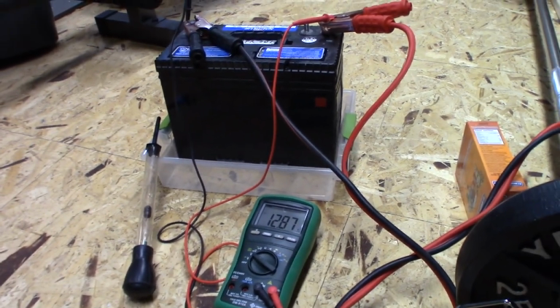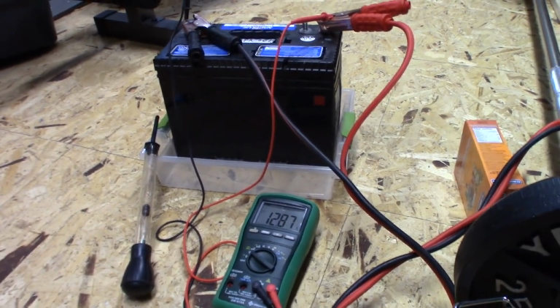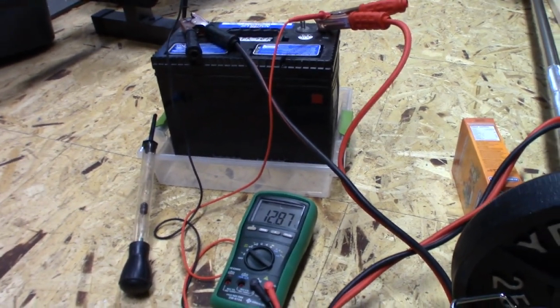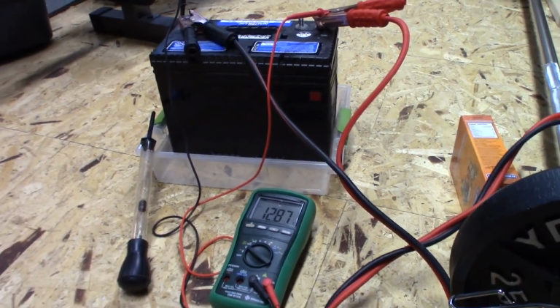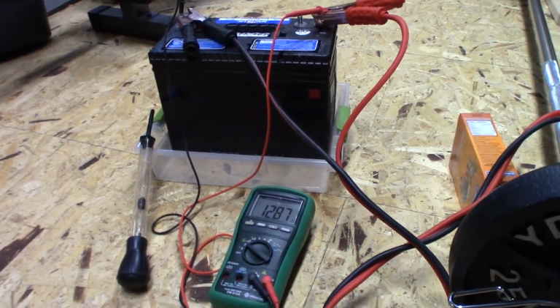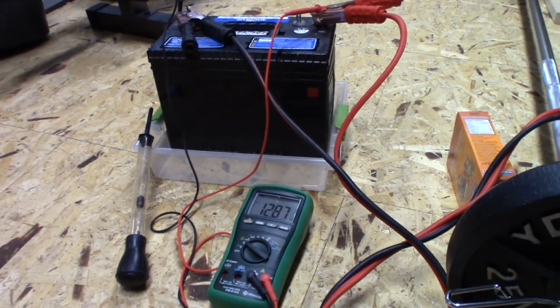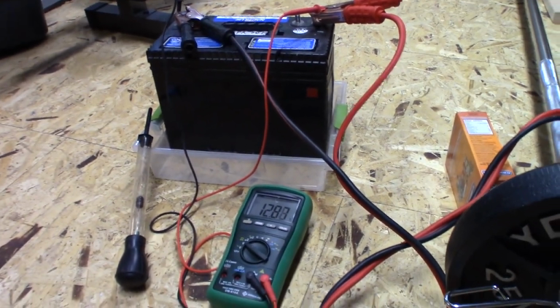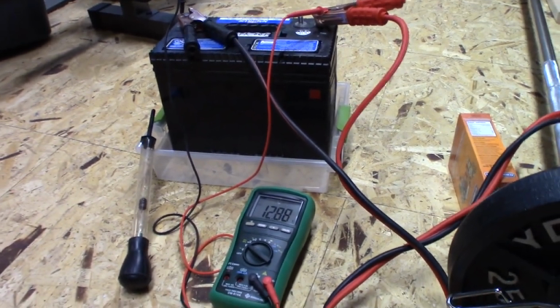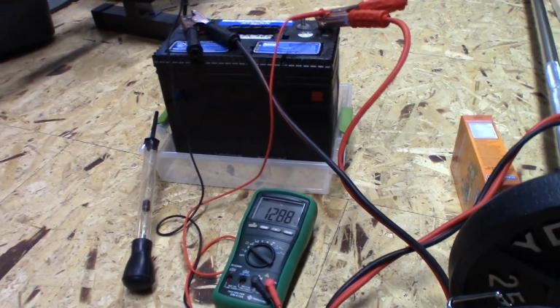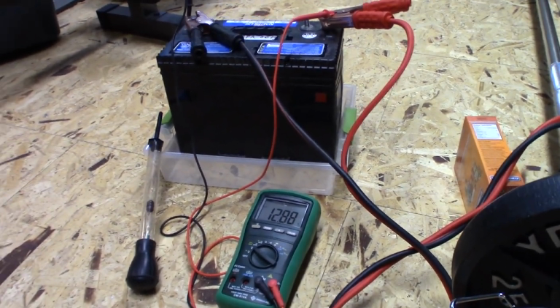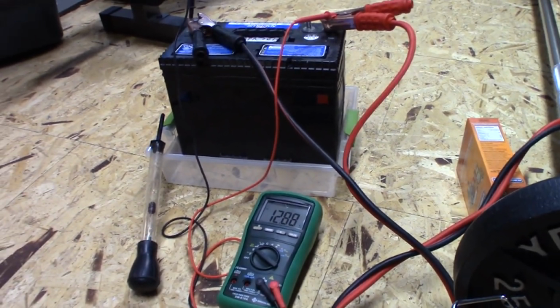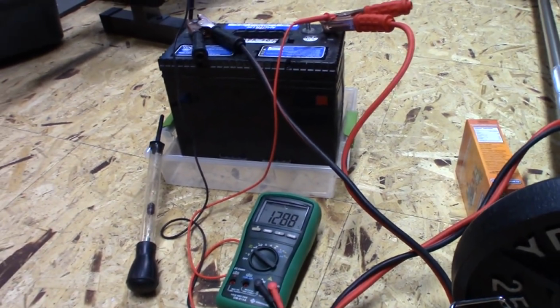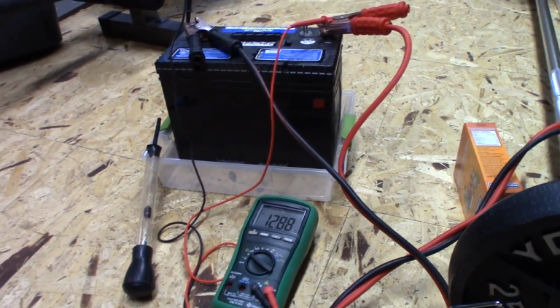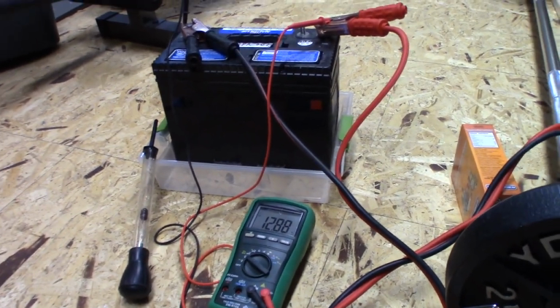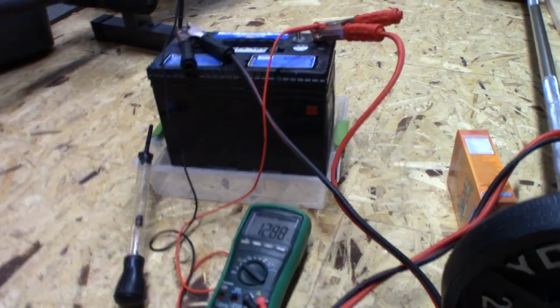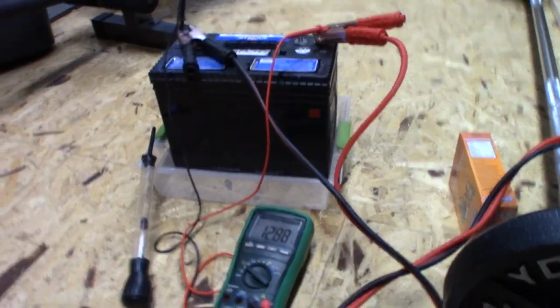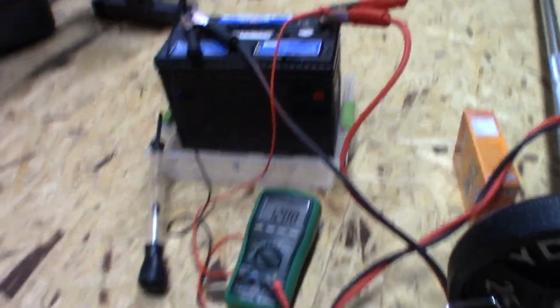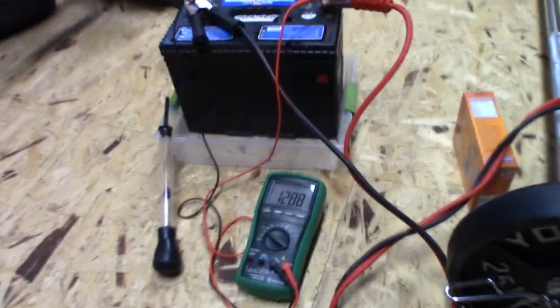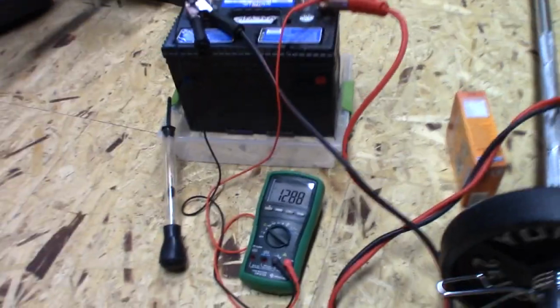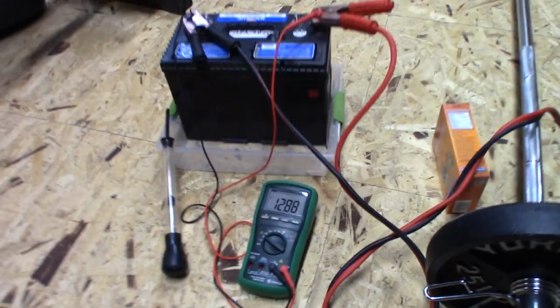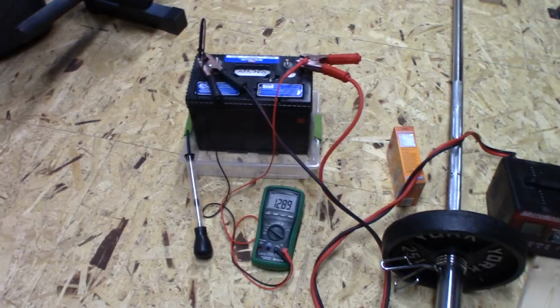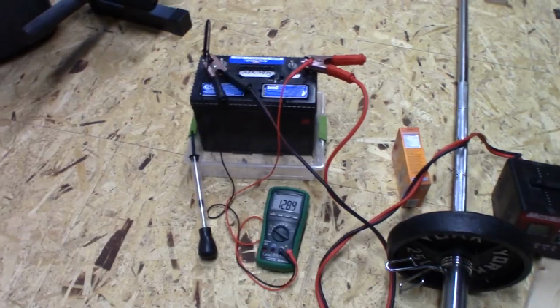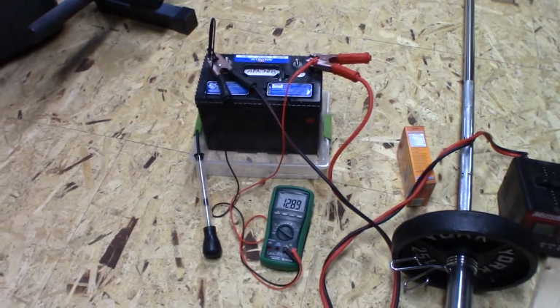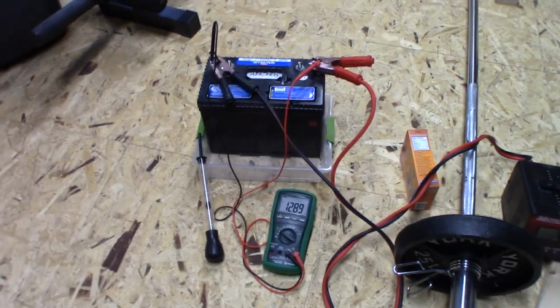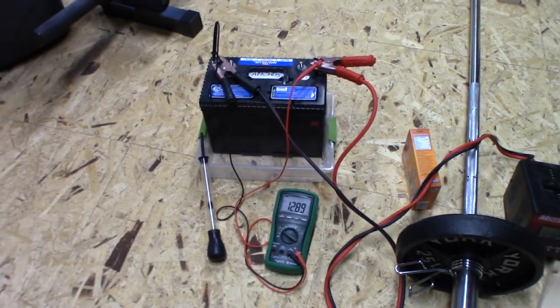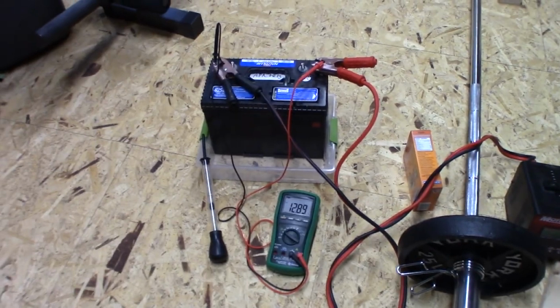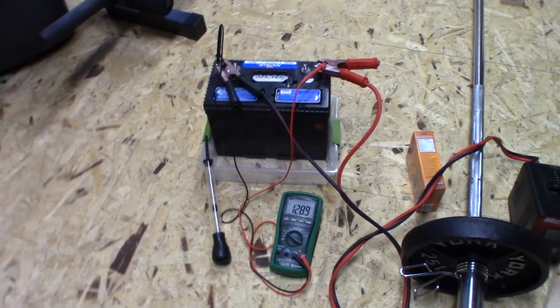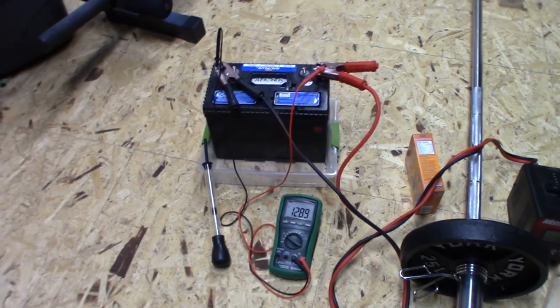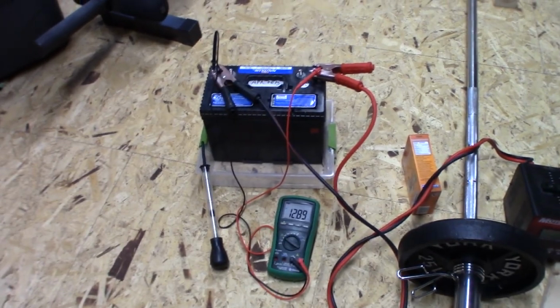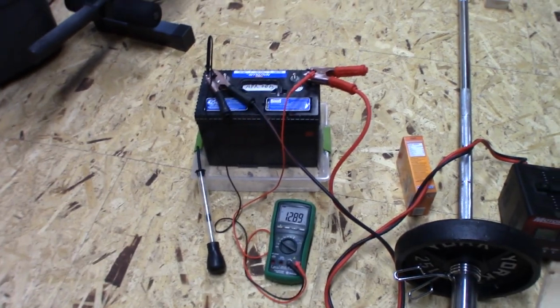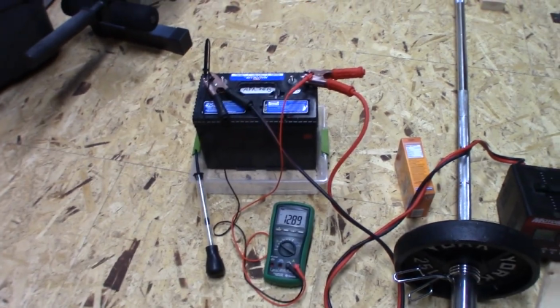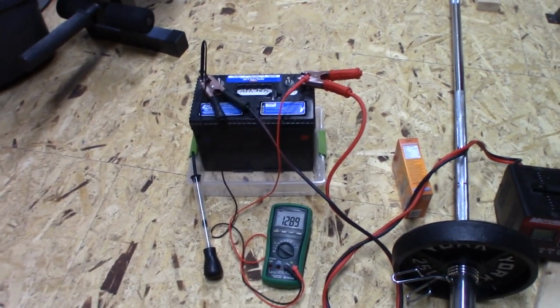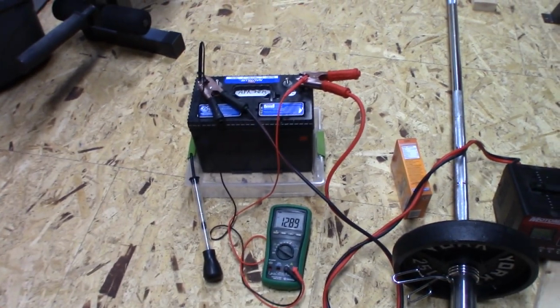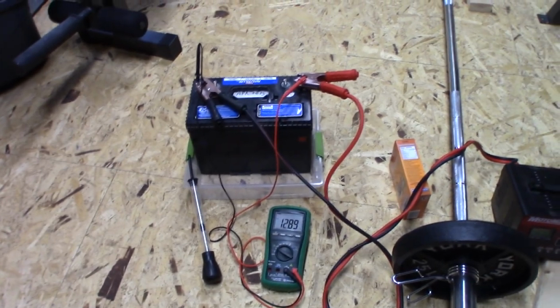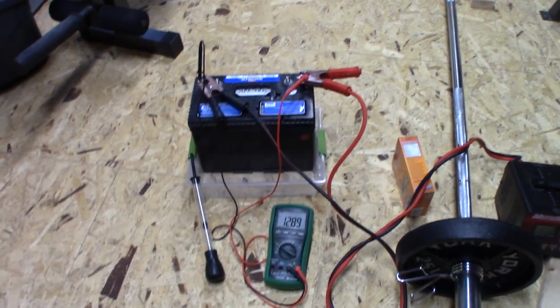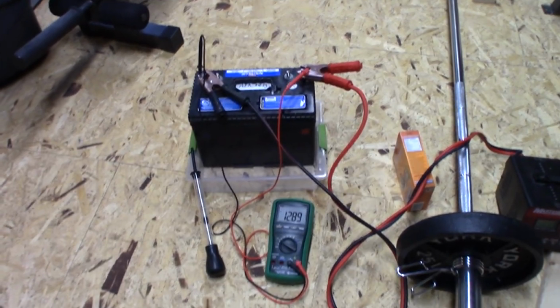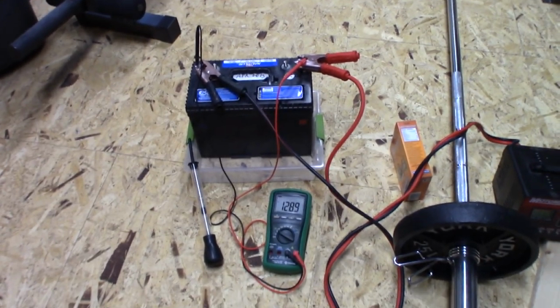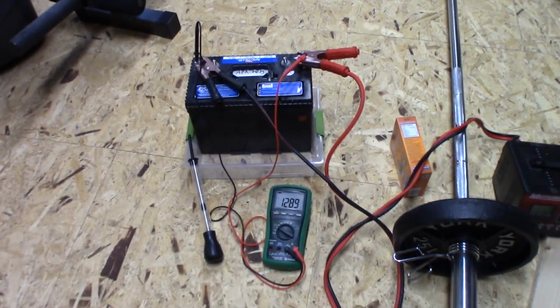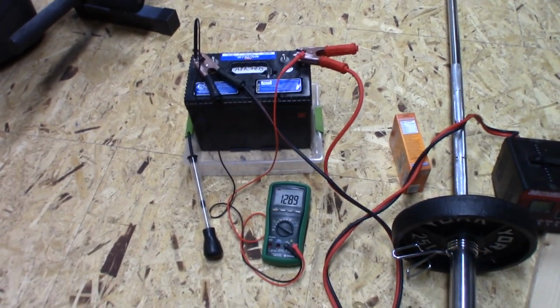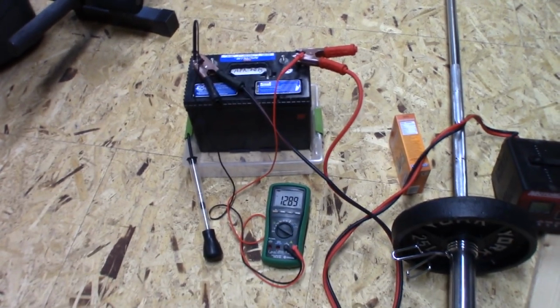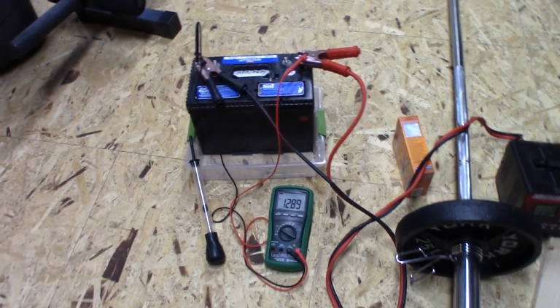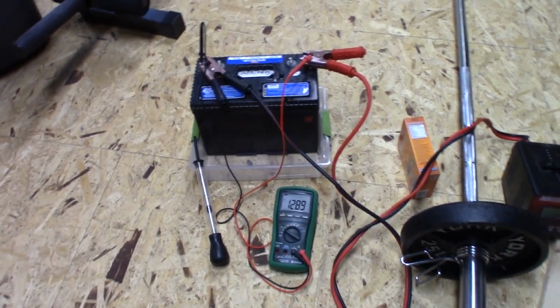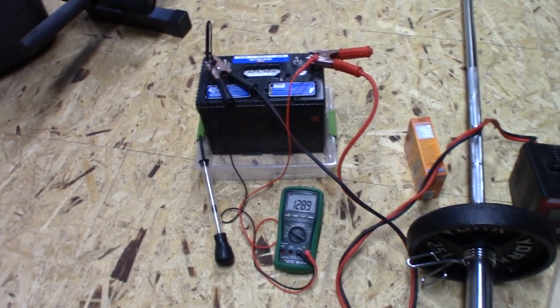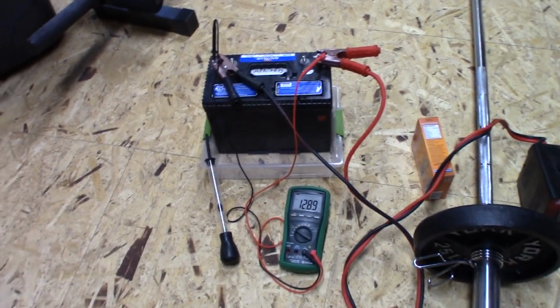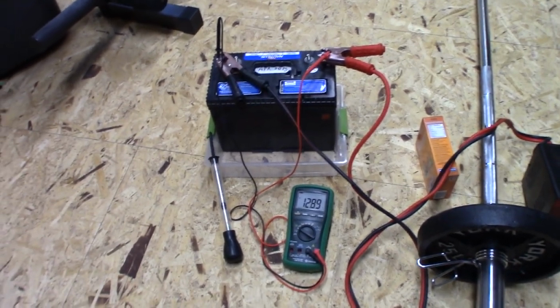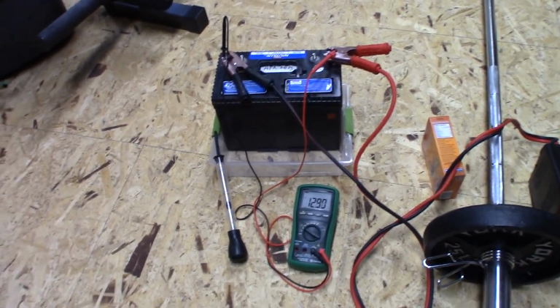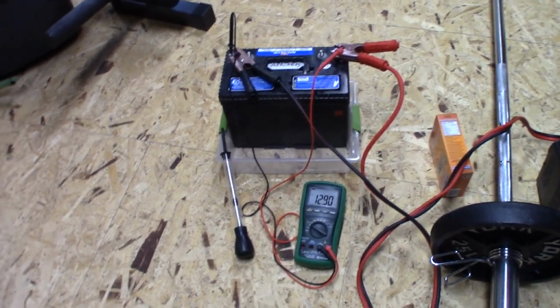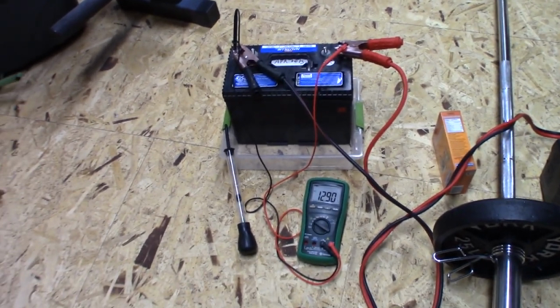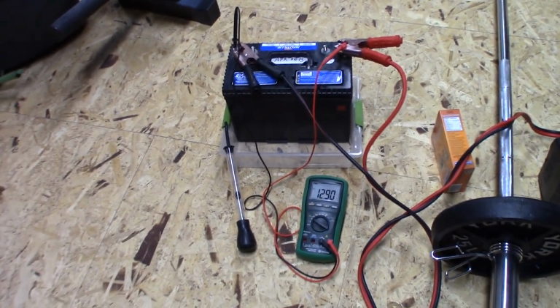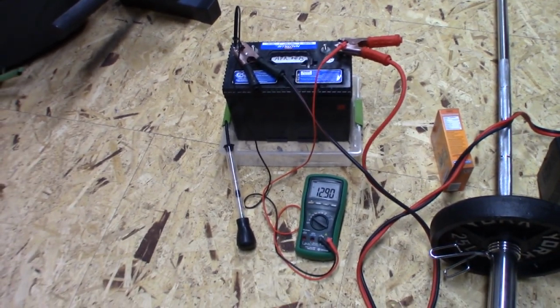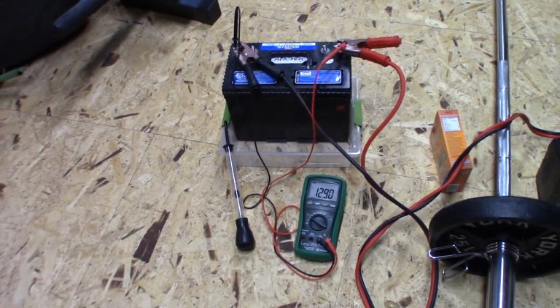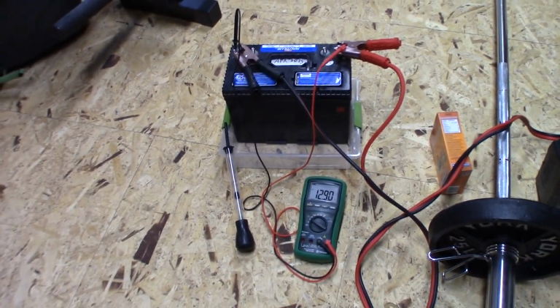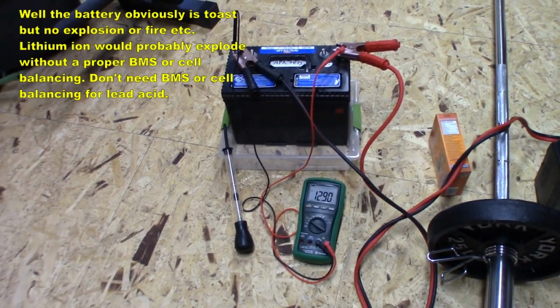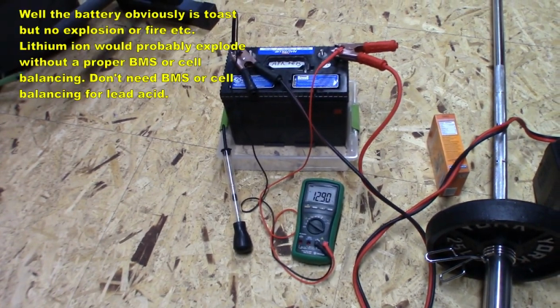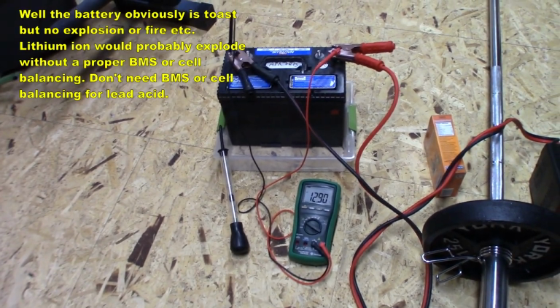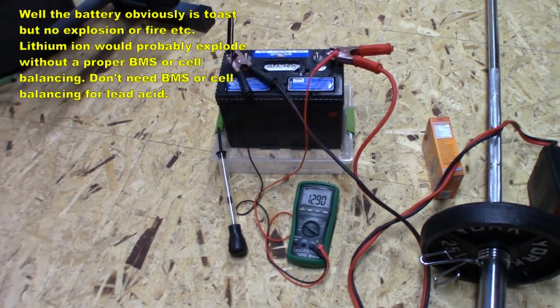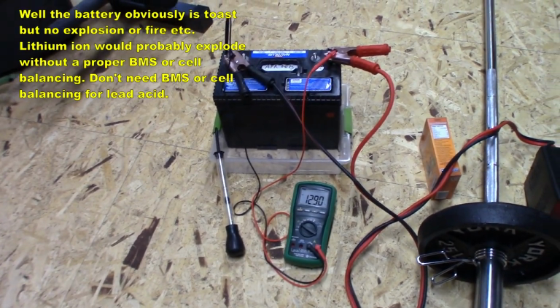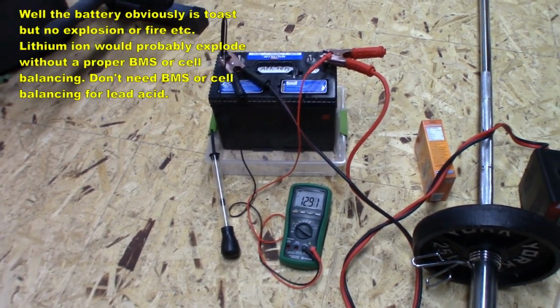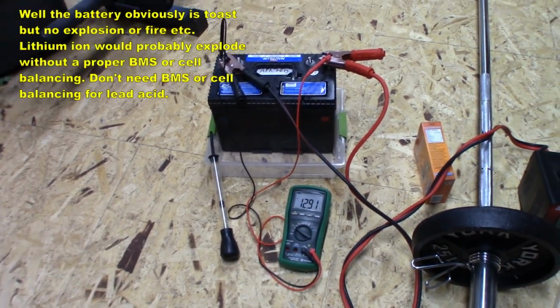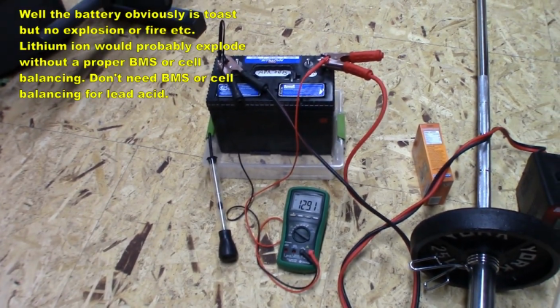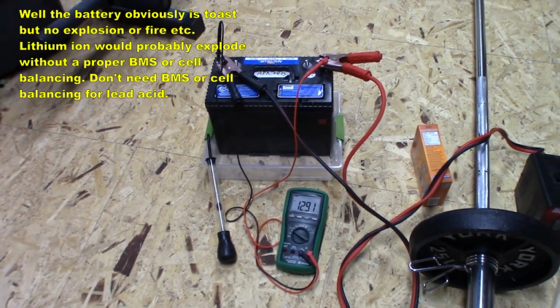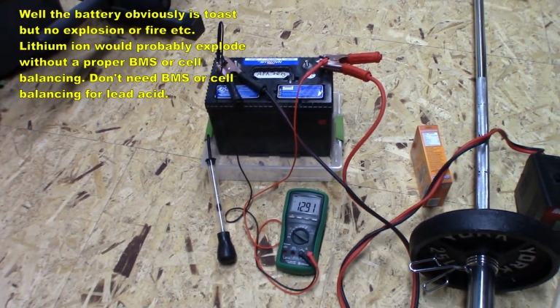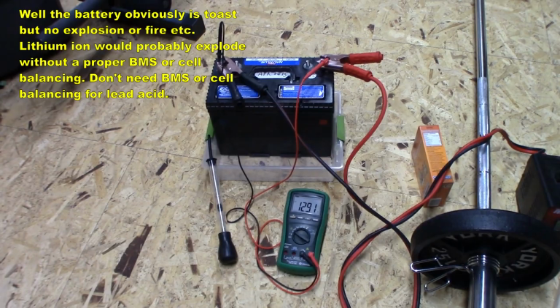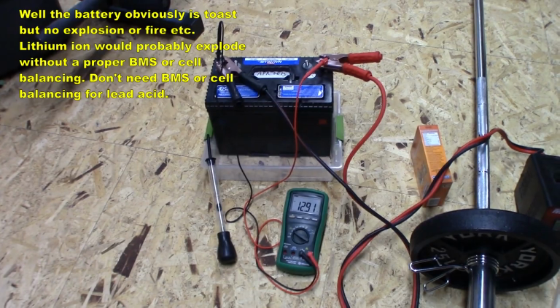That's the good thing with lead acid batteries — they're very robust. Even in a bad condition like this, nothing bad really happened.